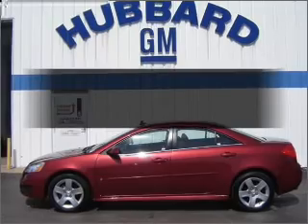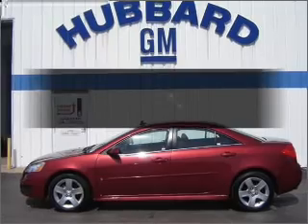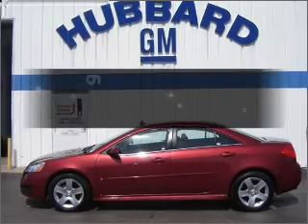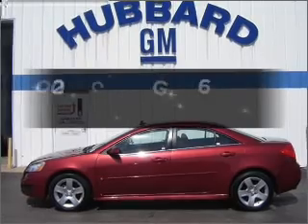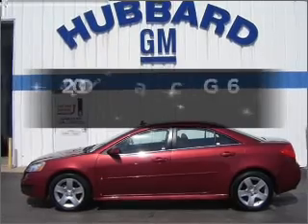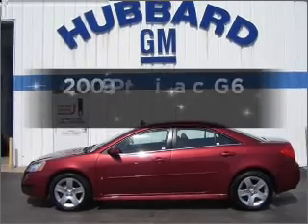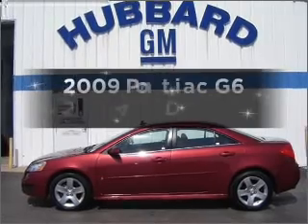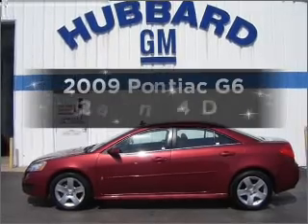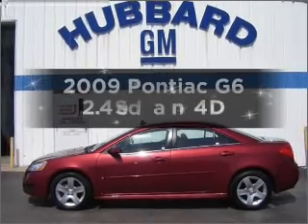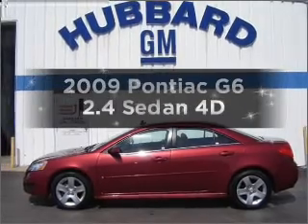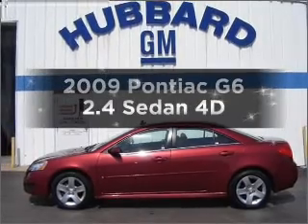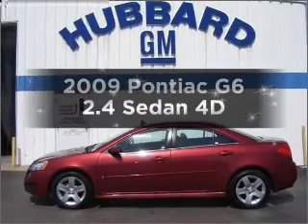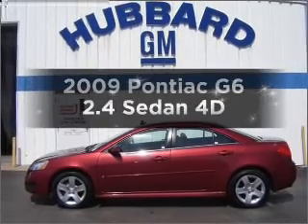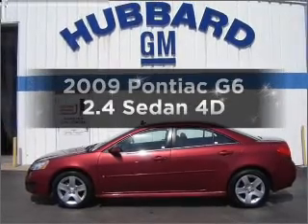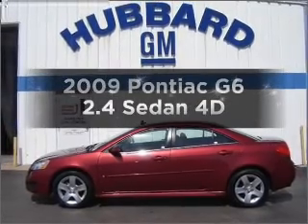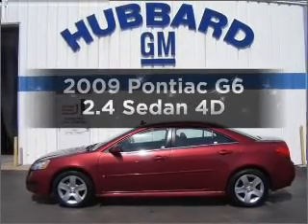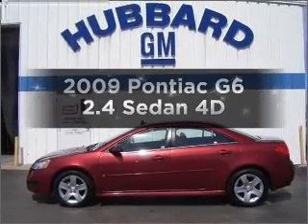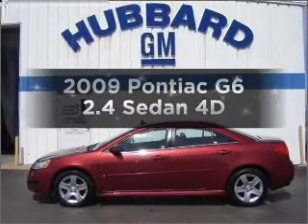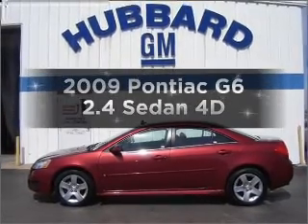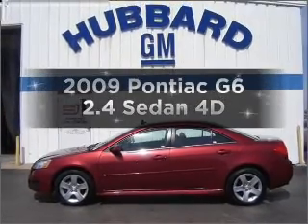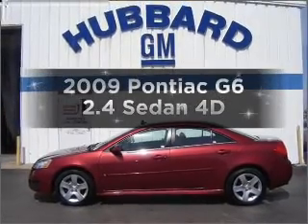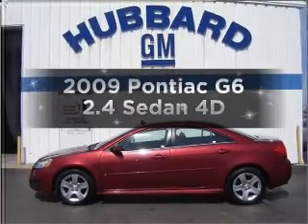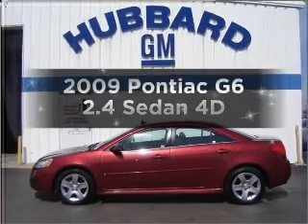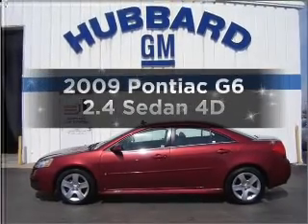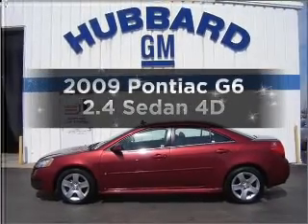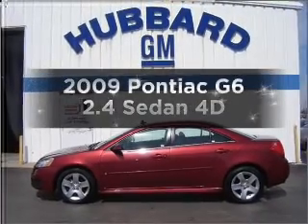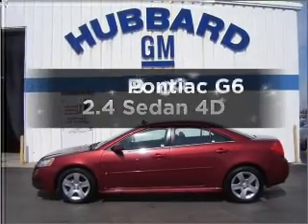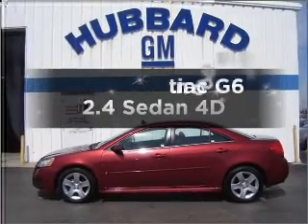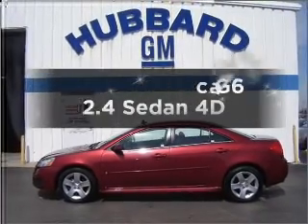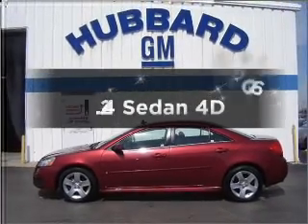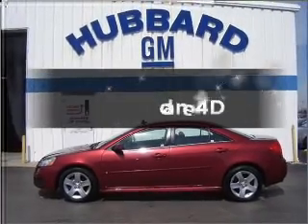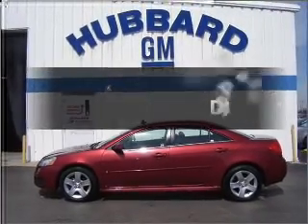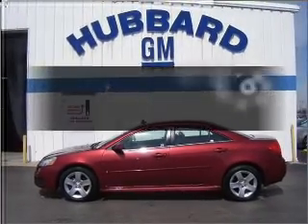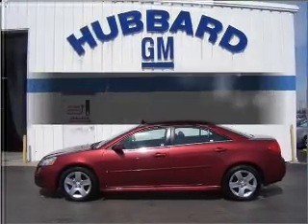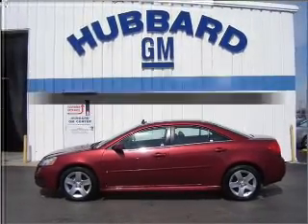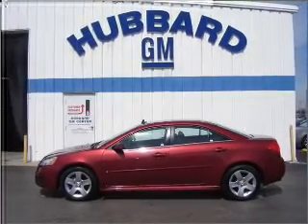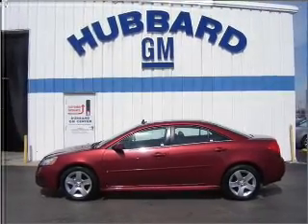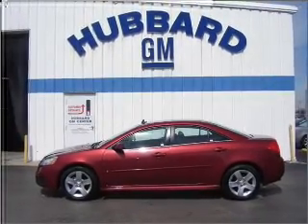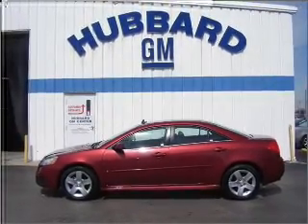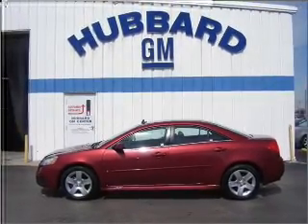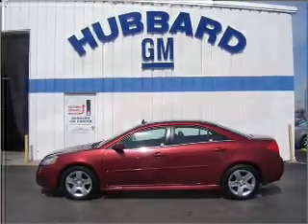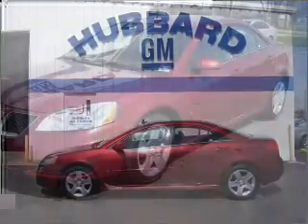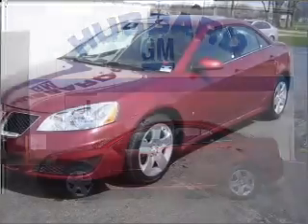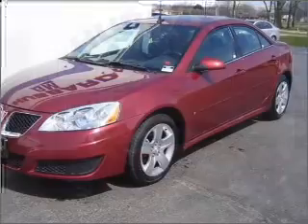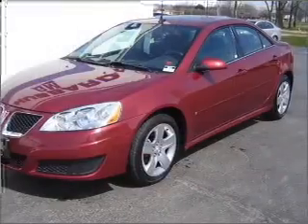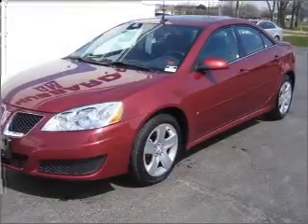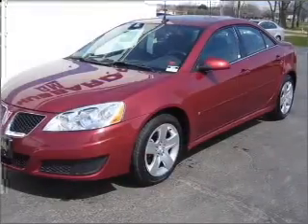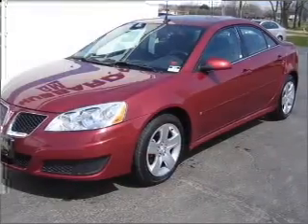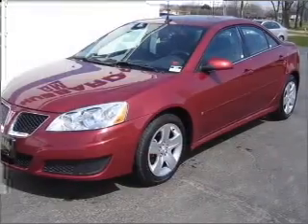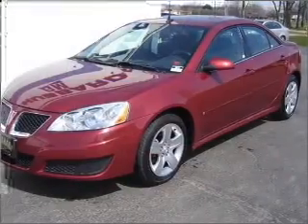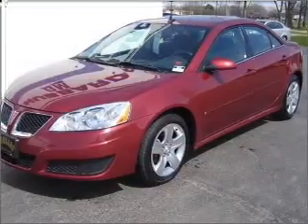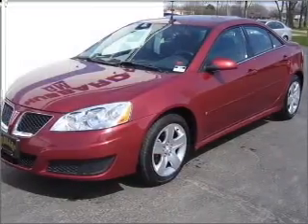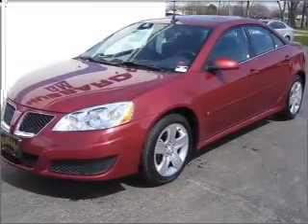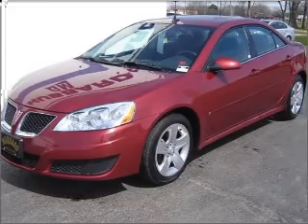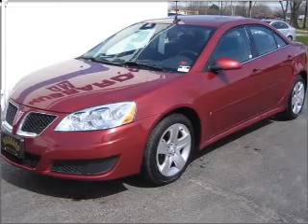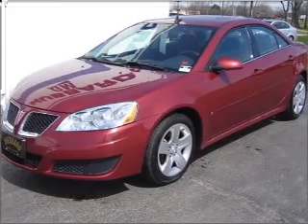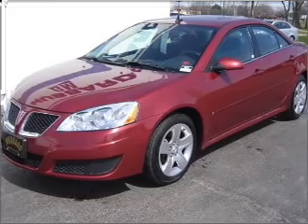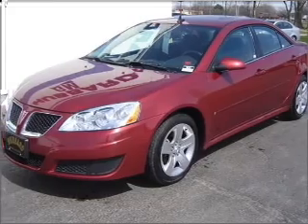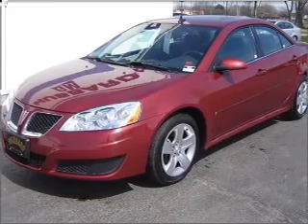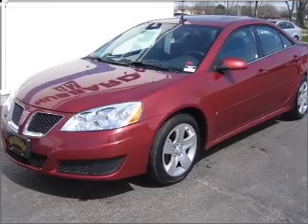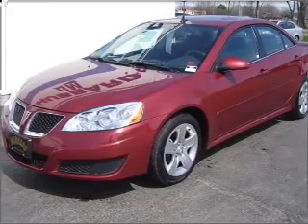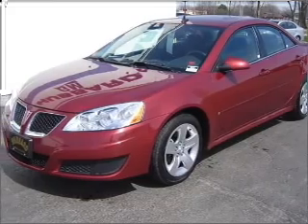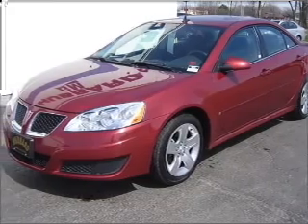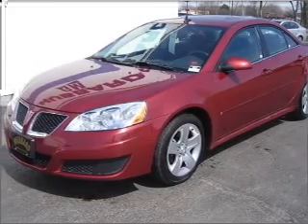Introducing the 2009 Pontiac G6. If you're looking for a first-rate auto, this one could be yours today.